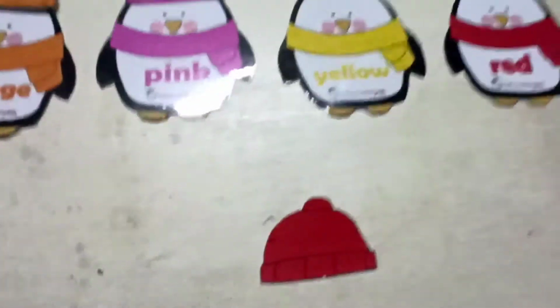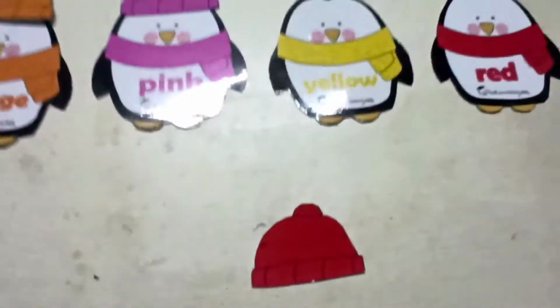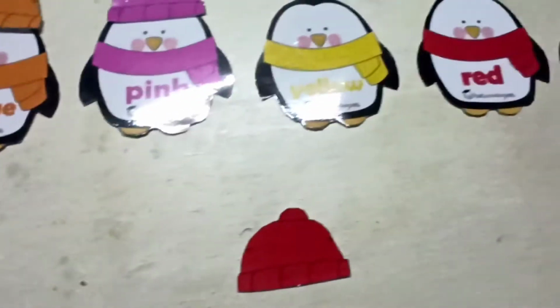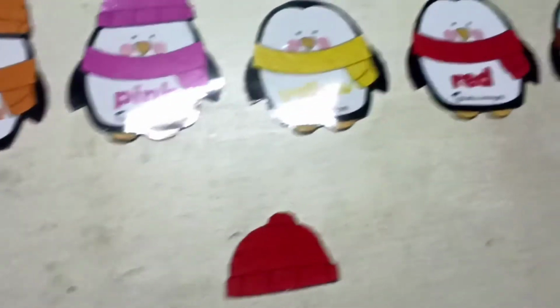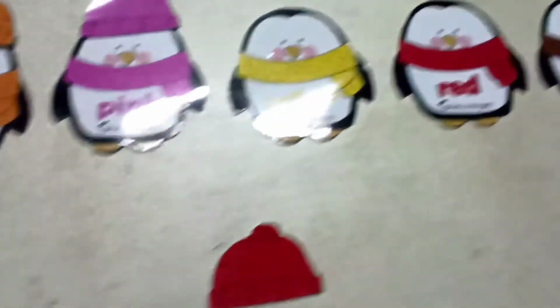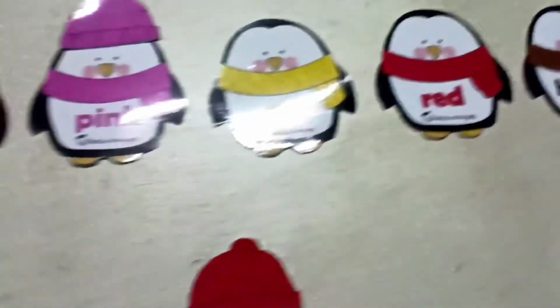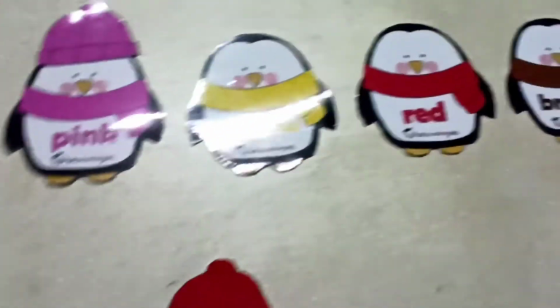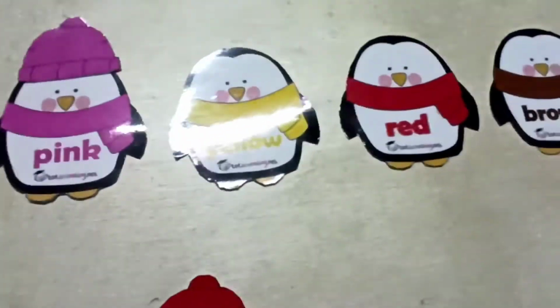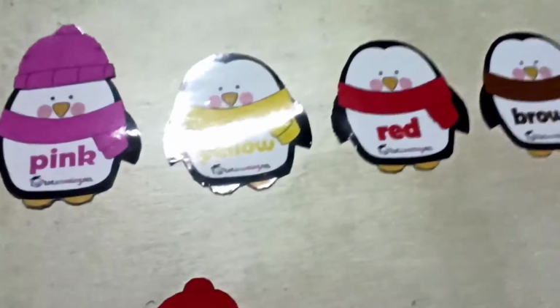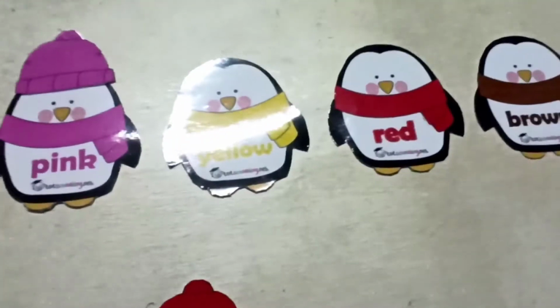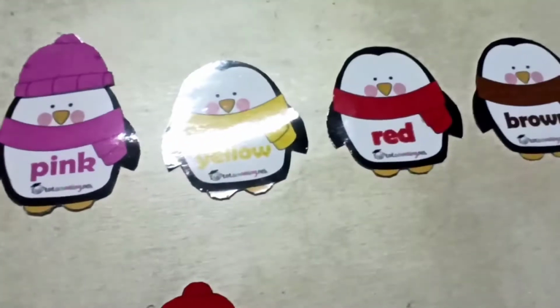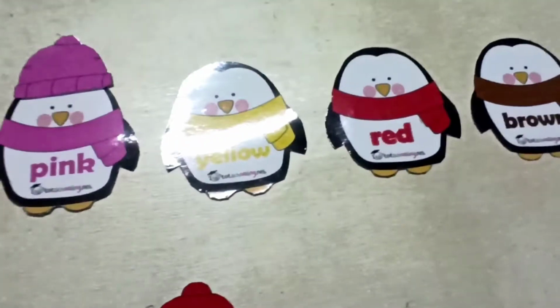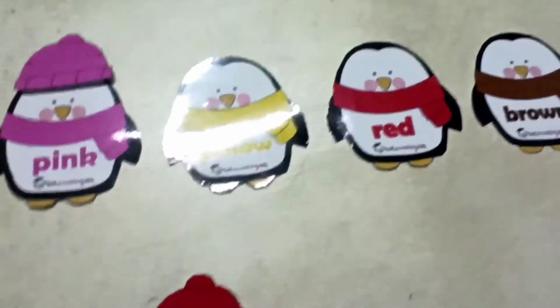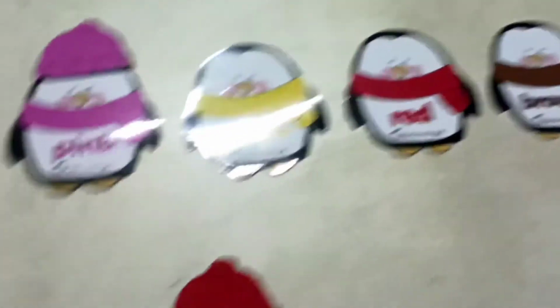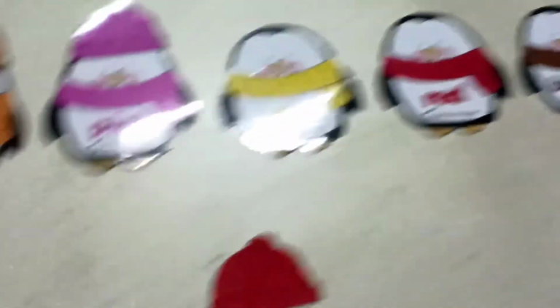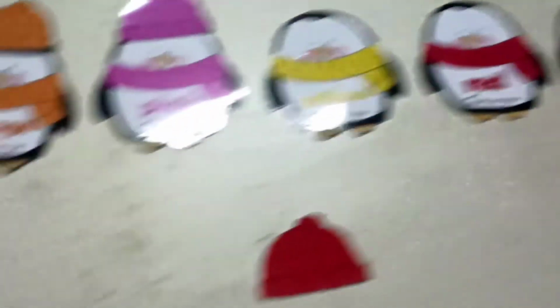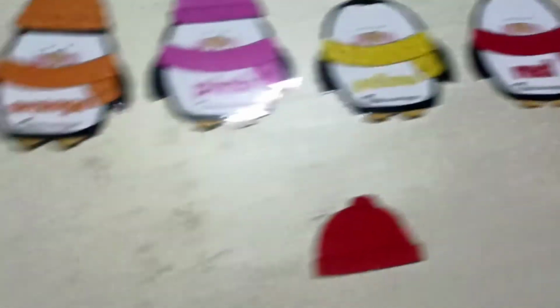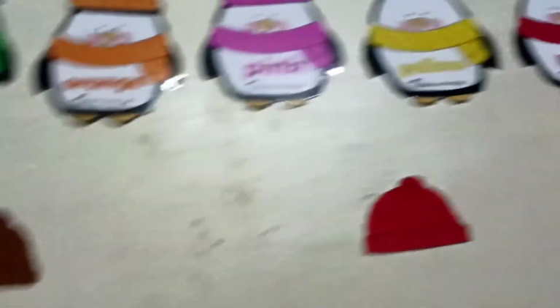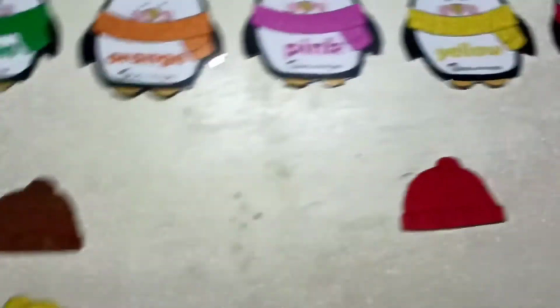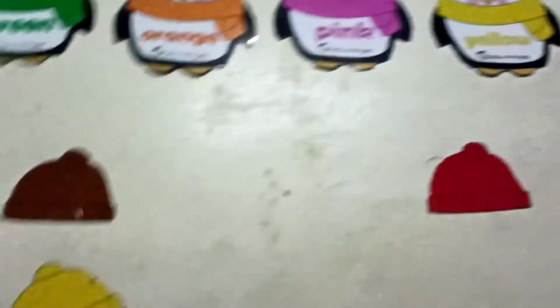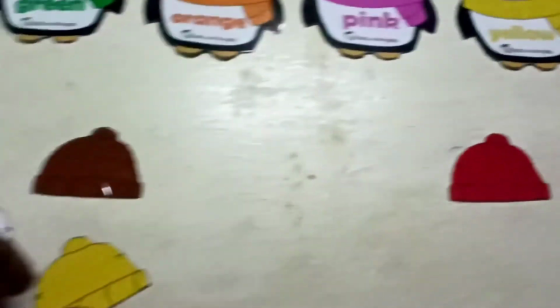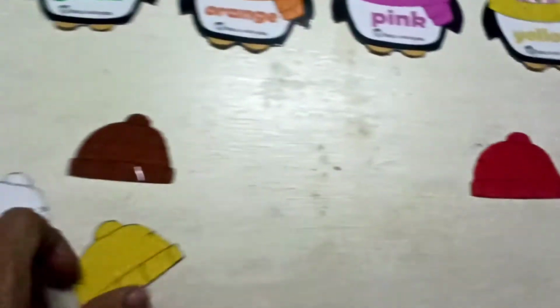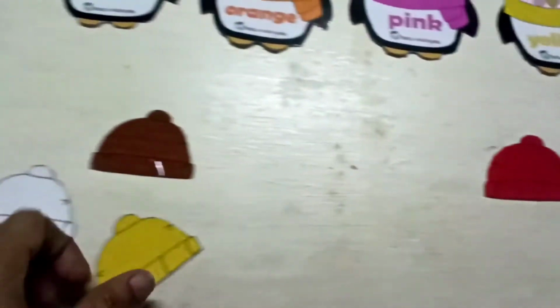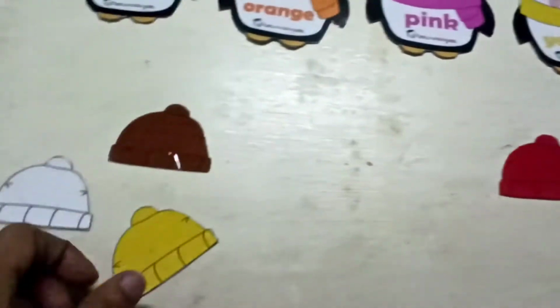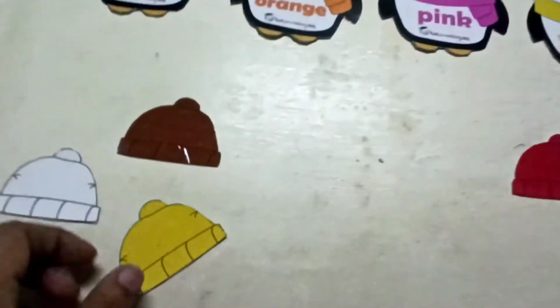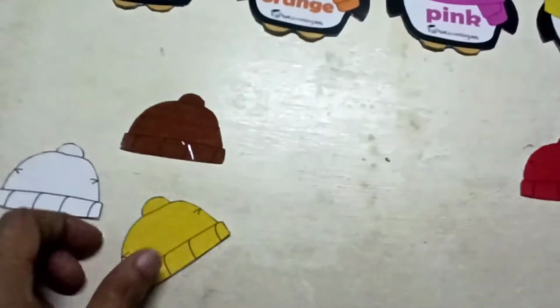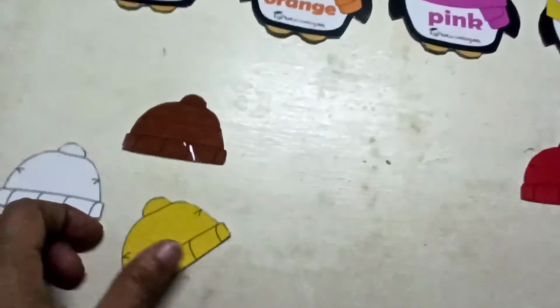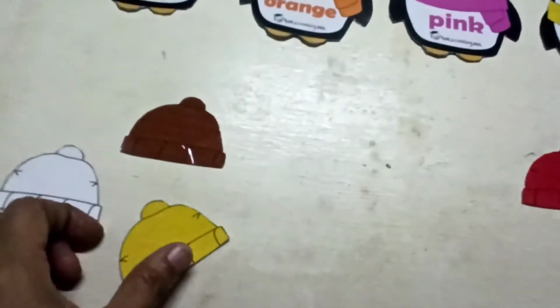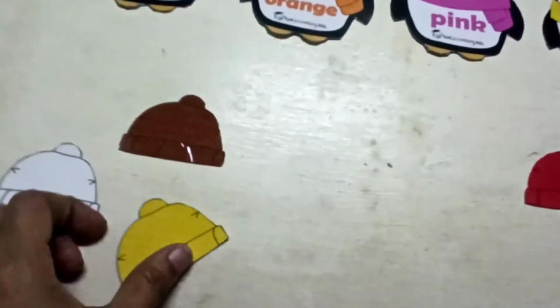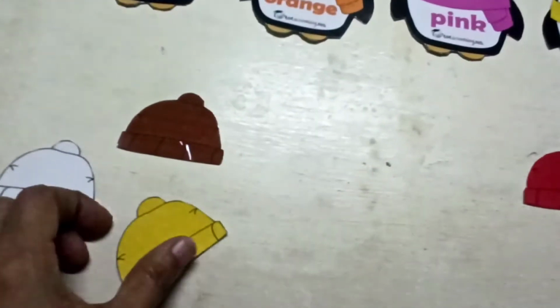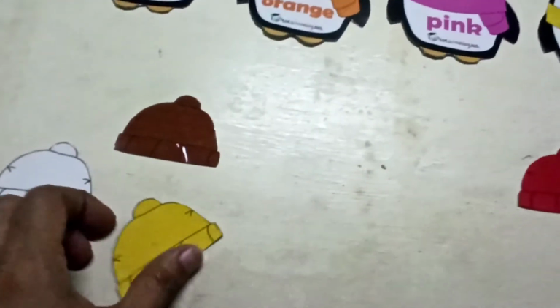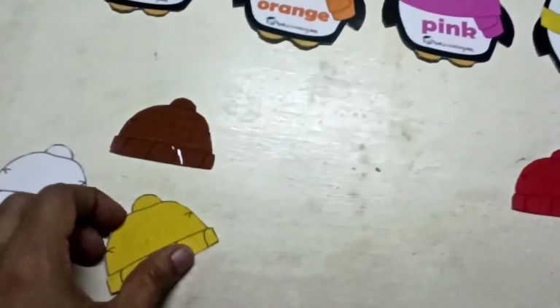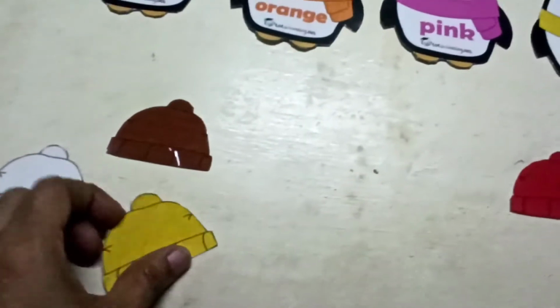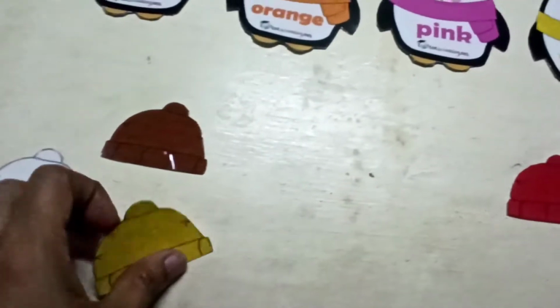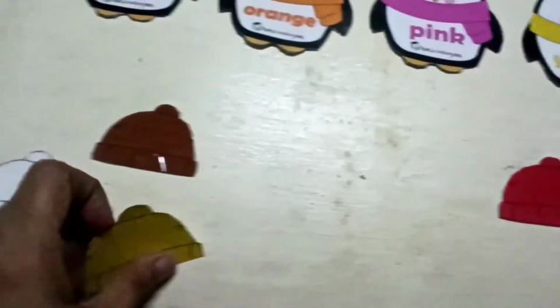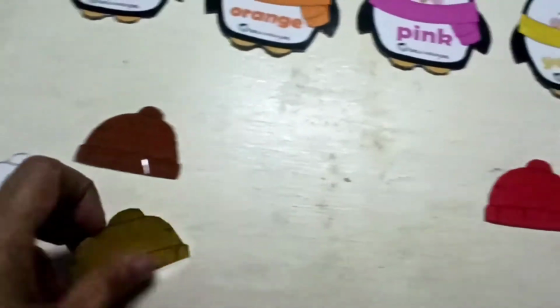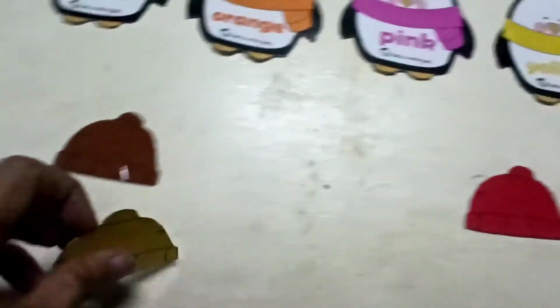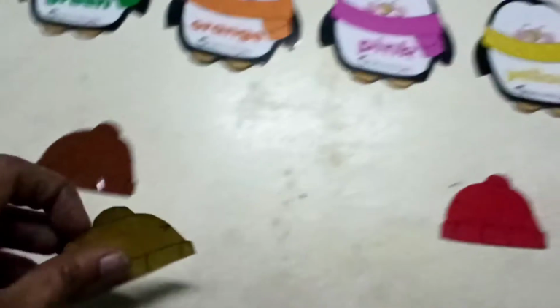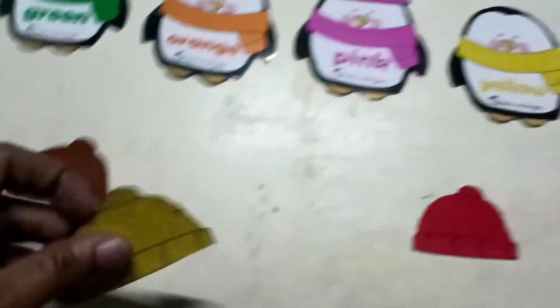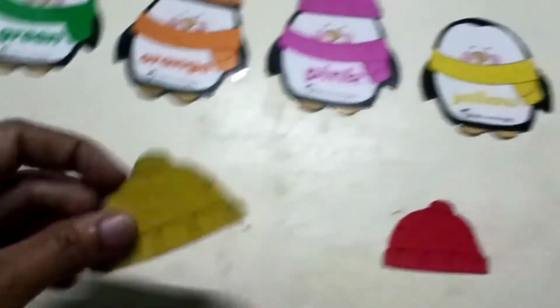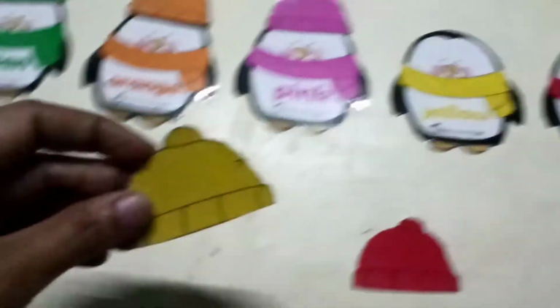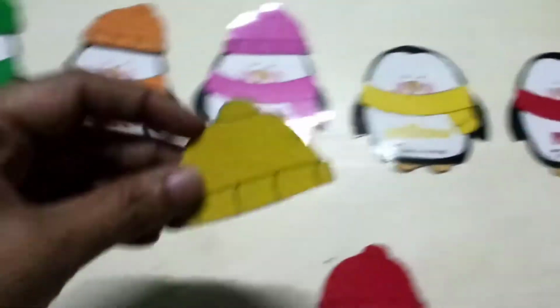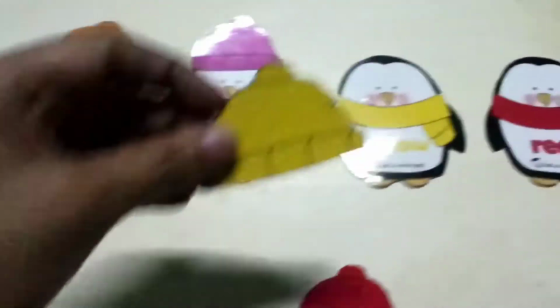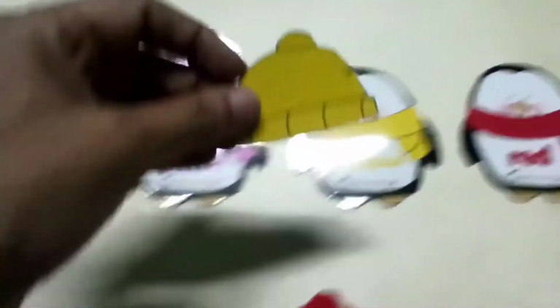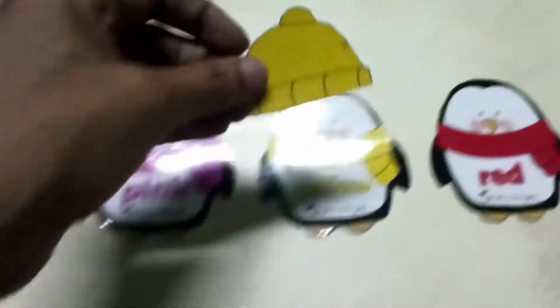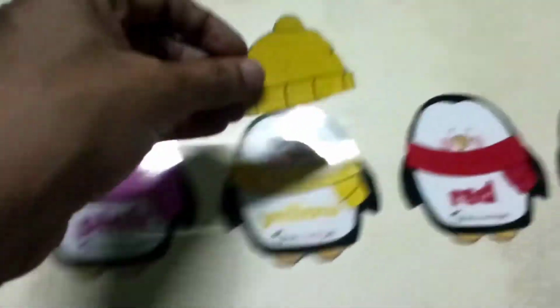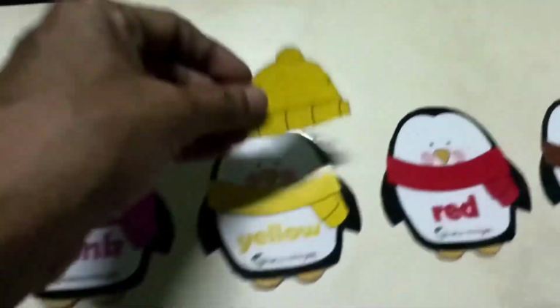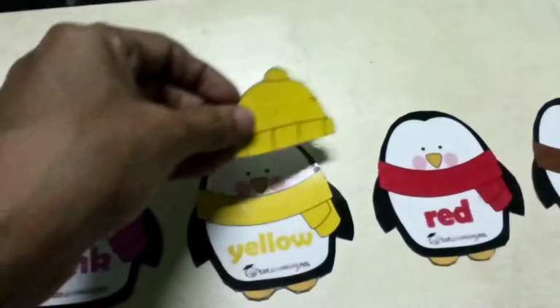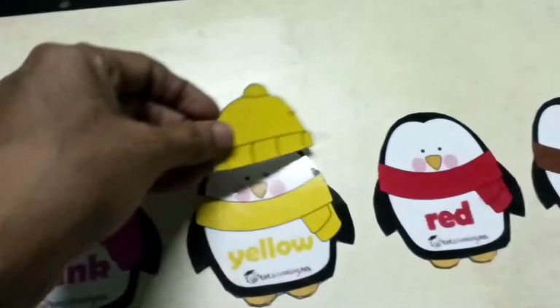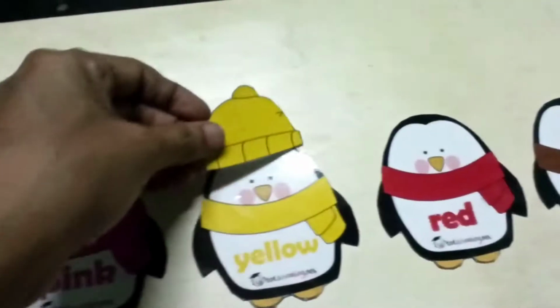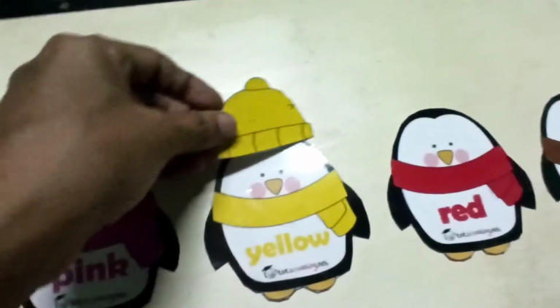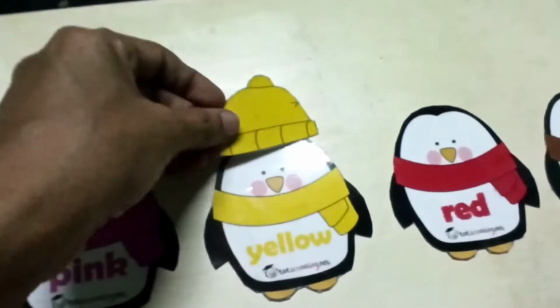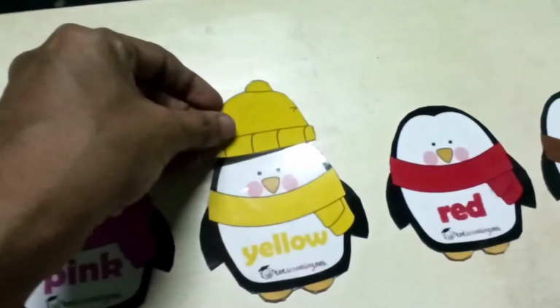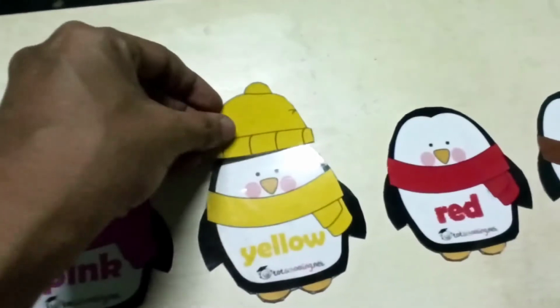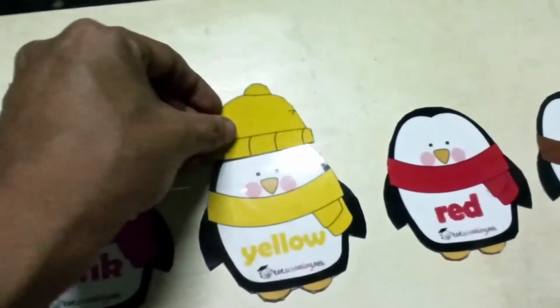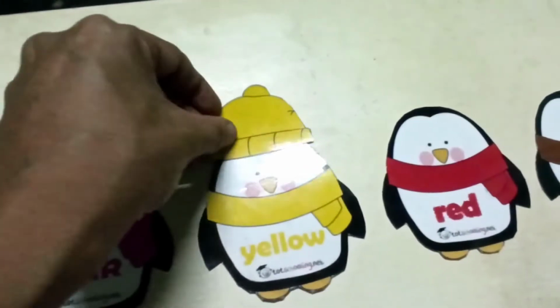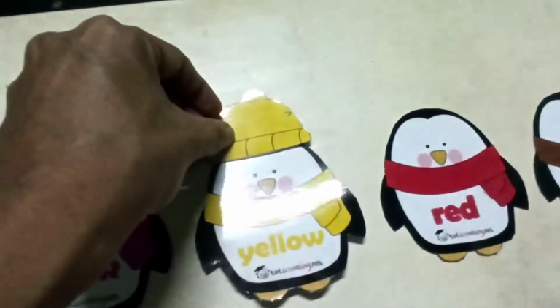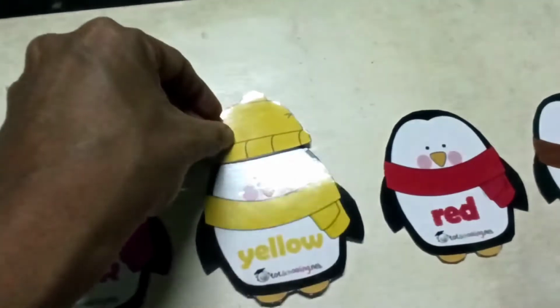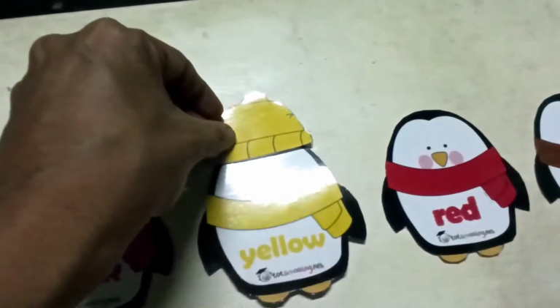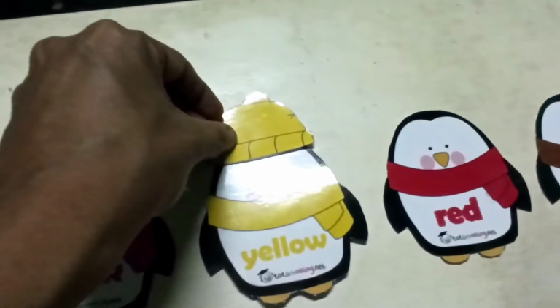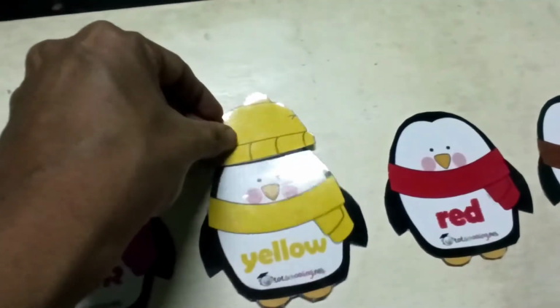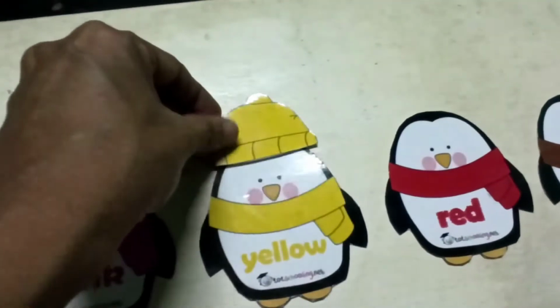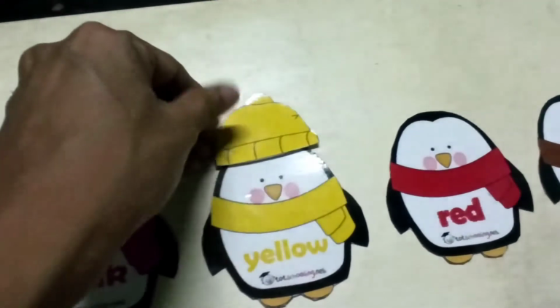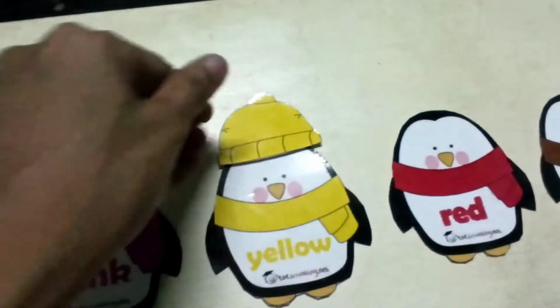Next one is yellow. So they have to take the yellow cap and keep it here.